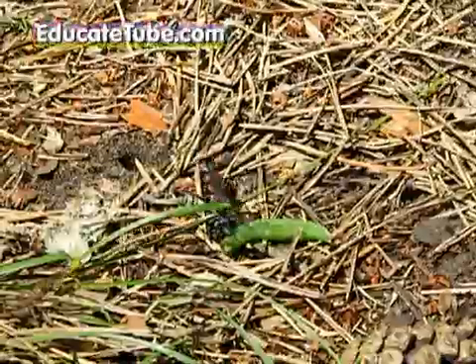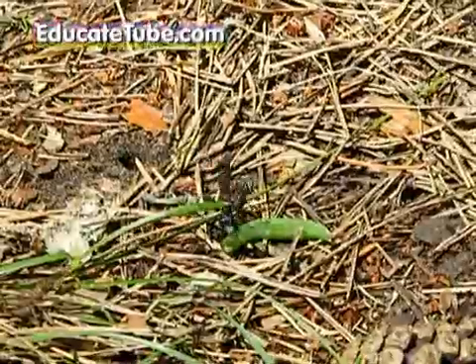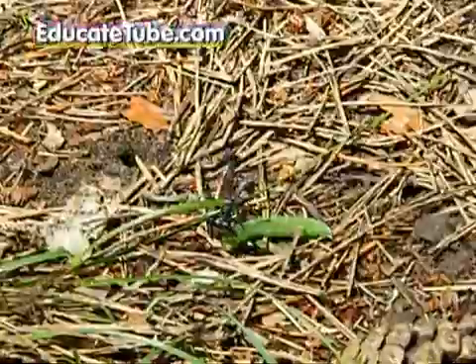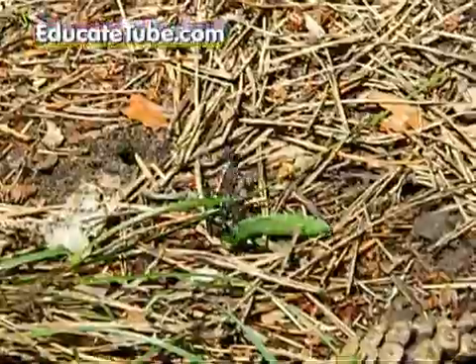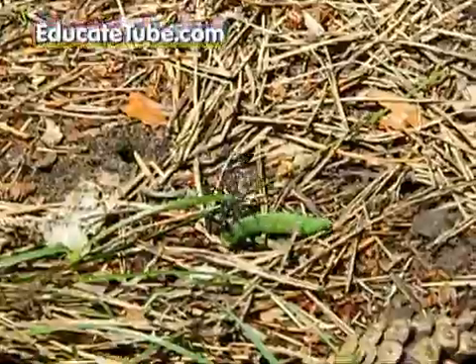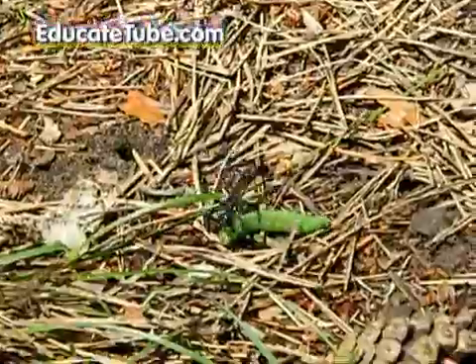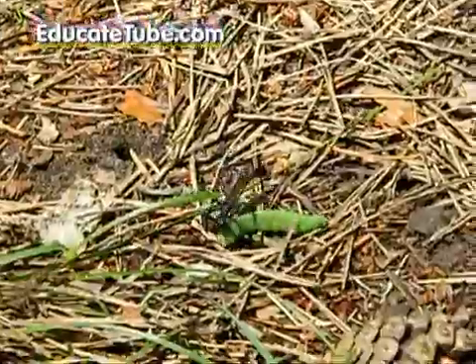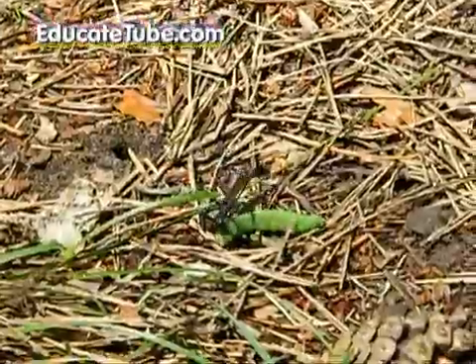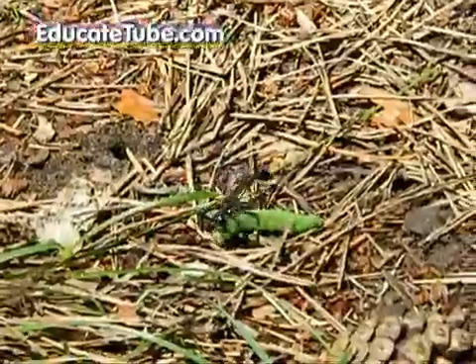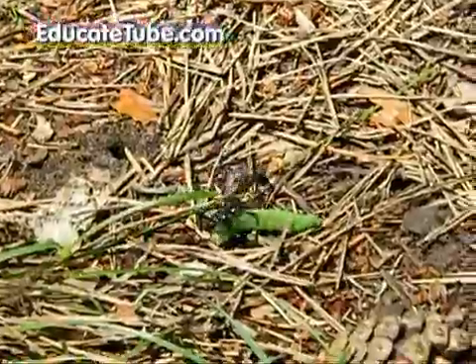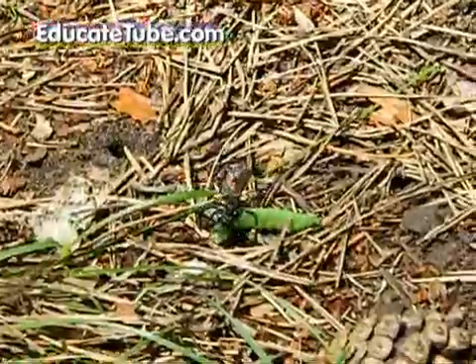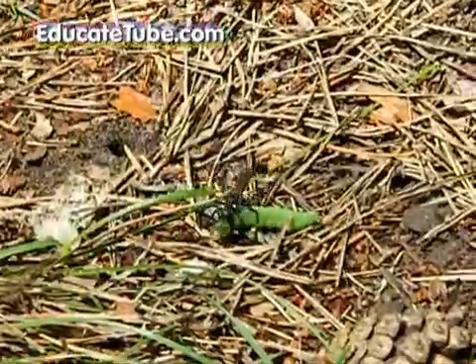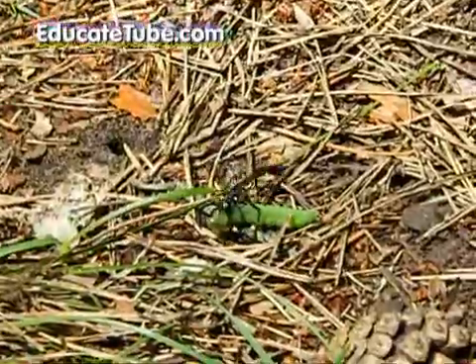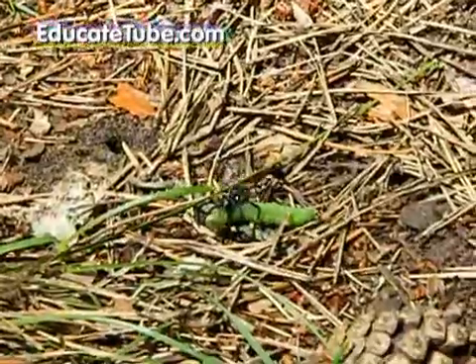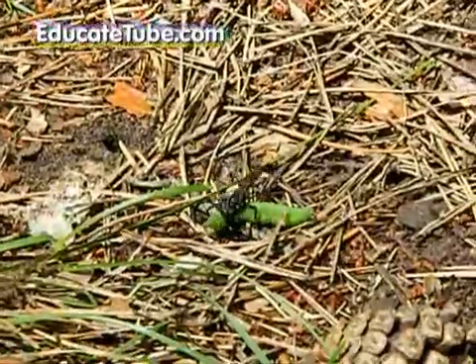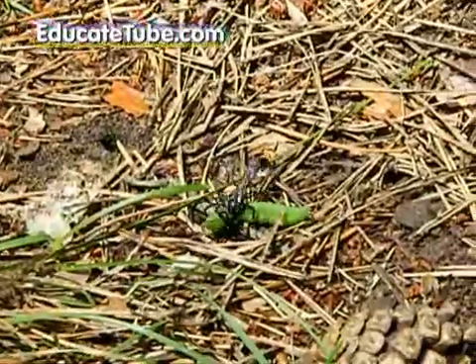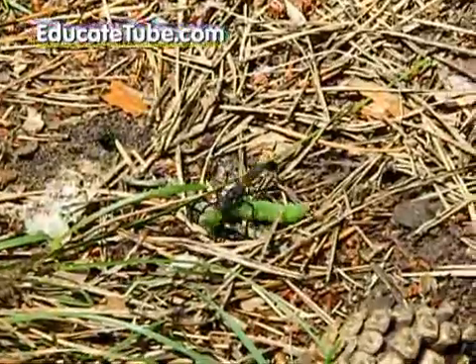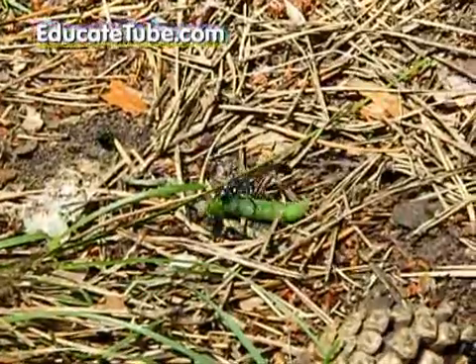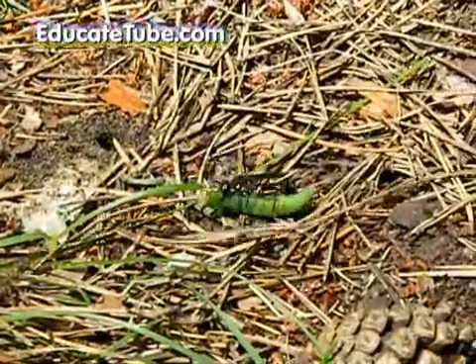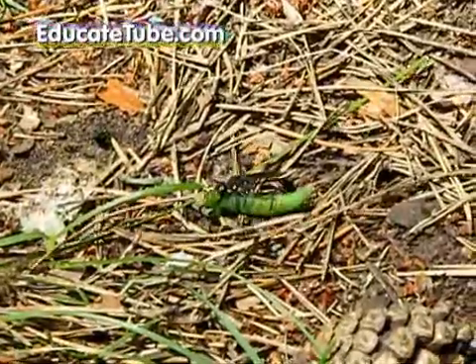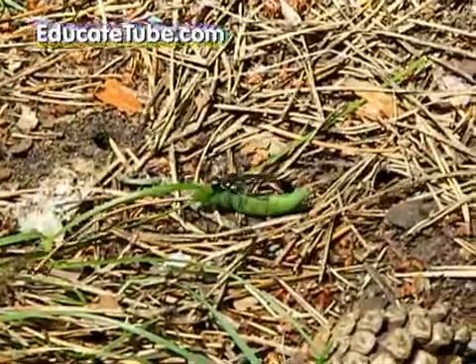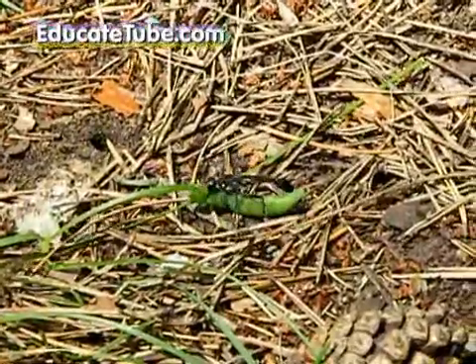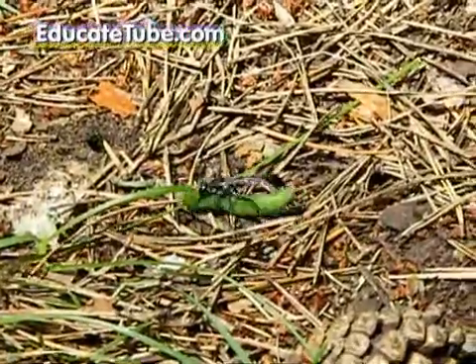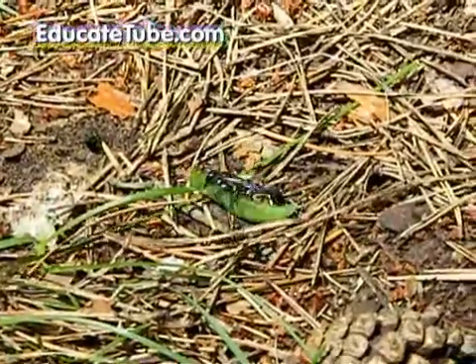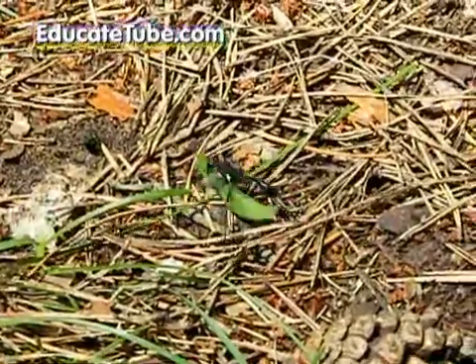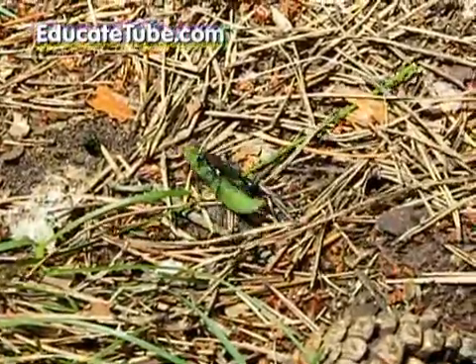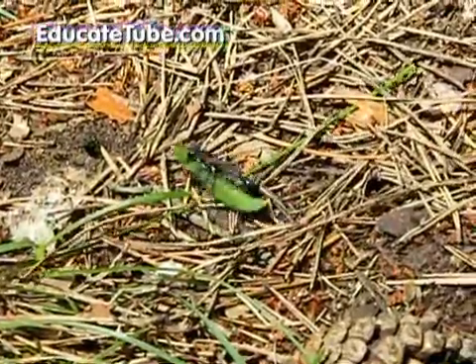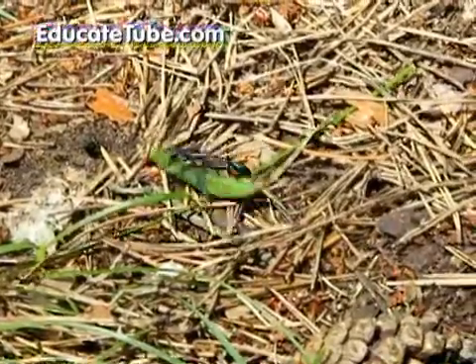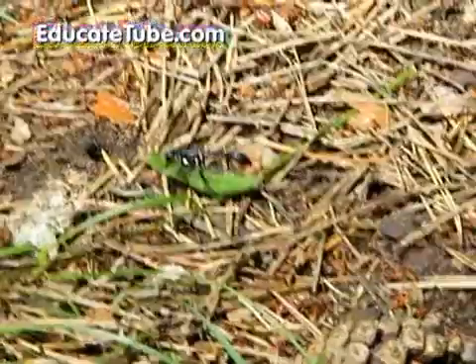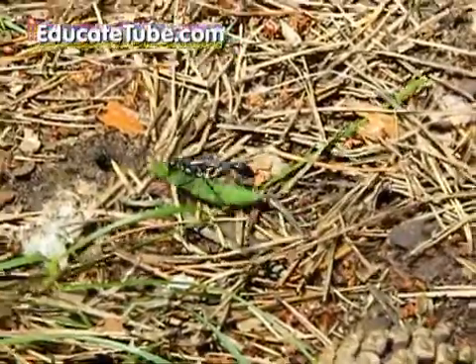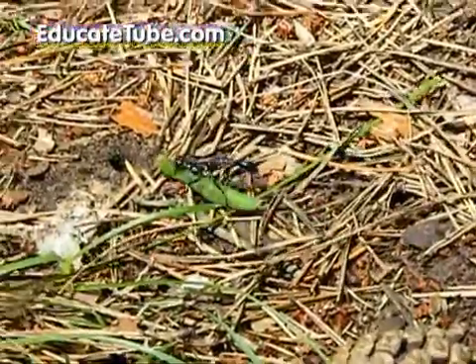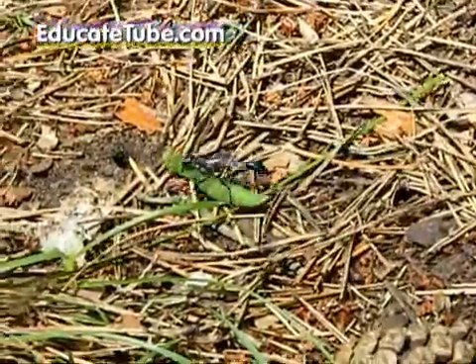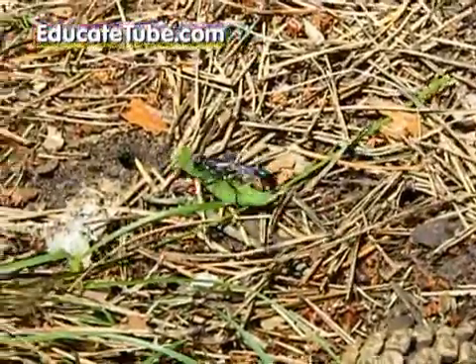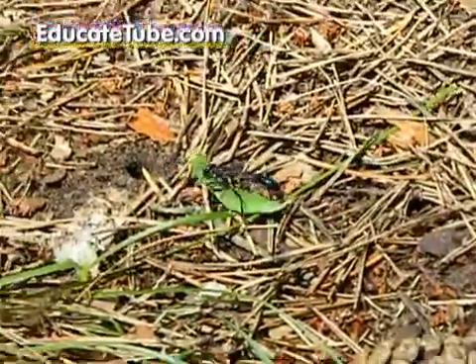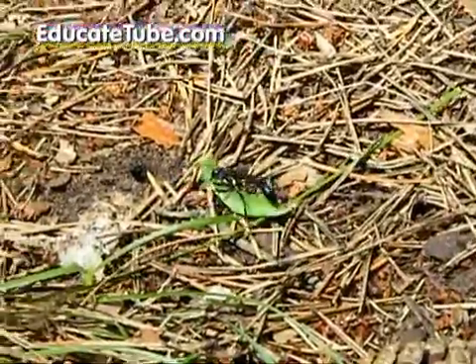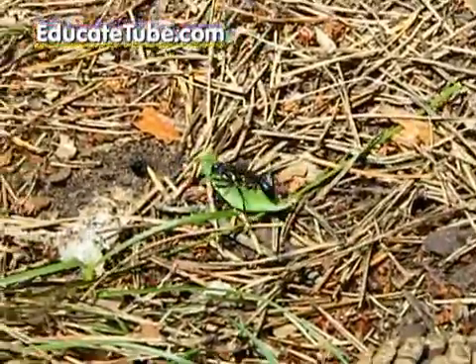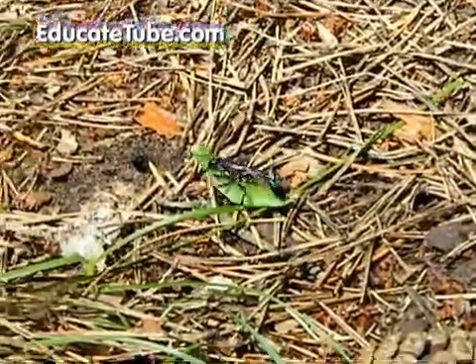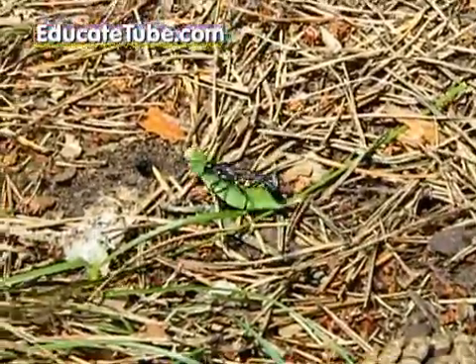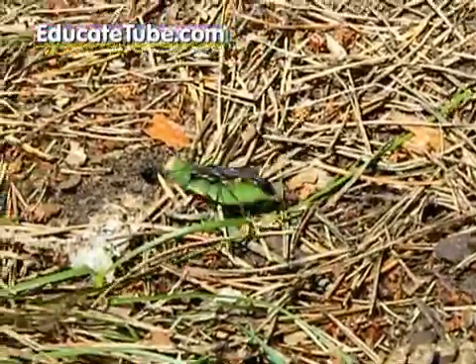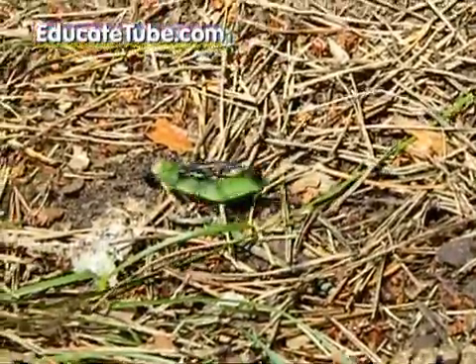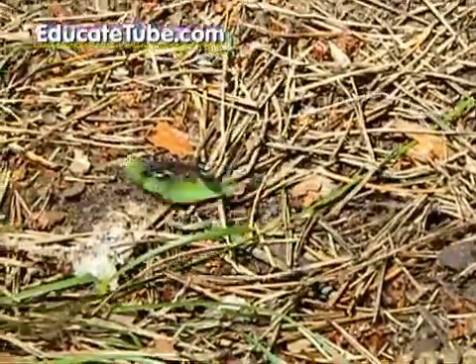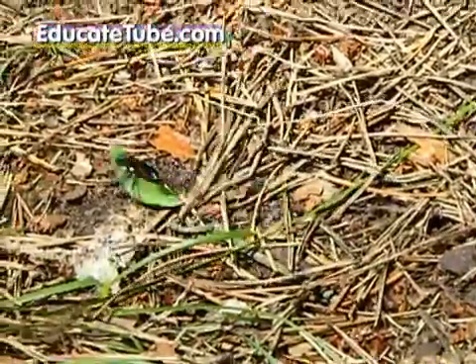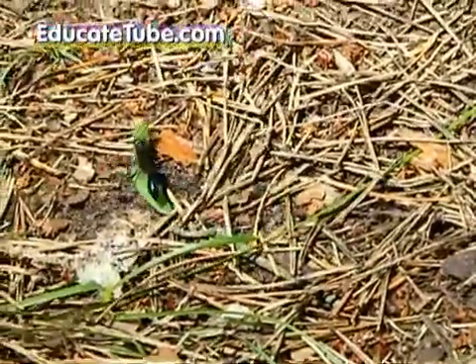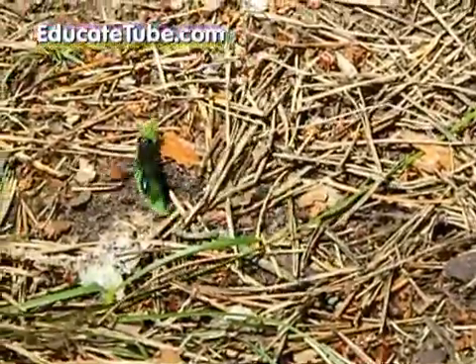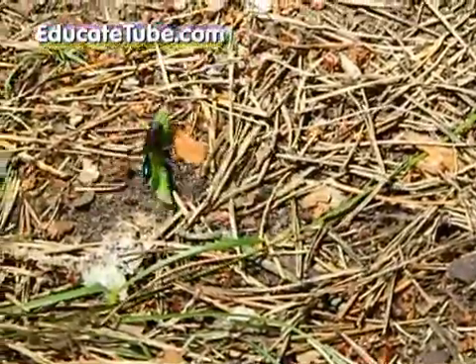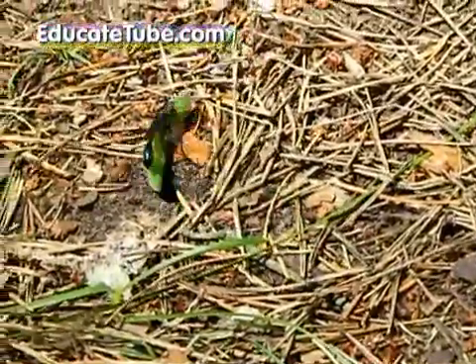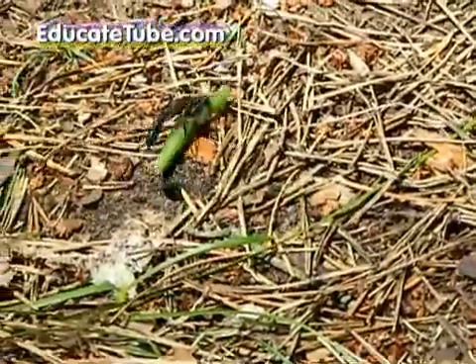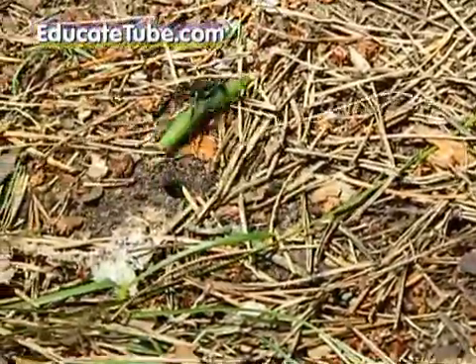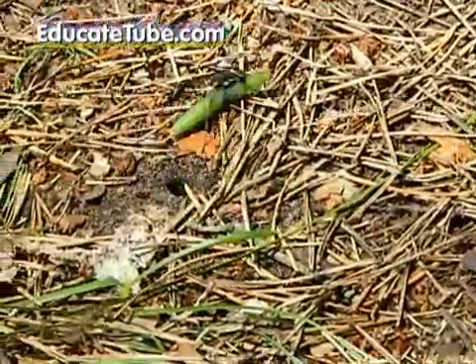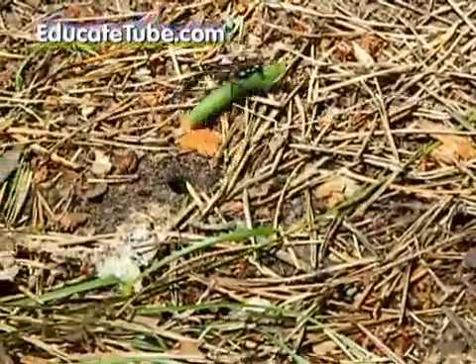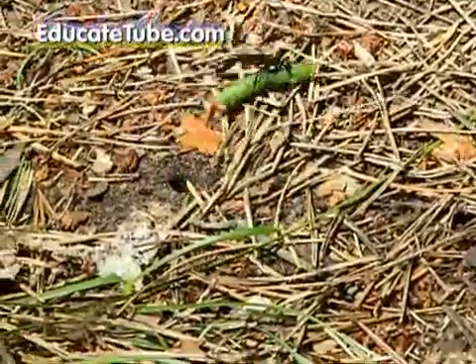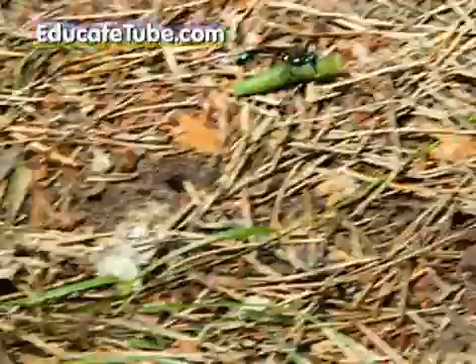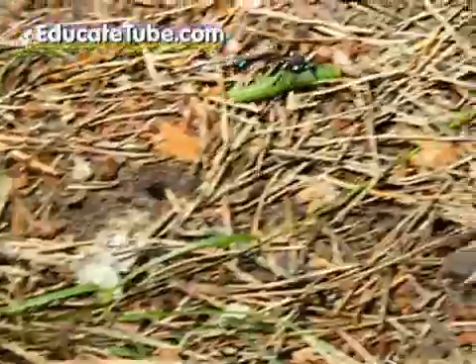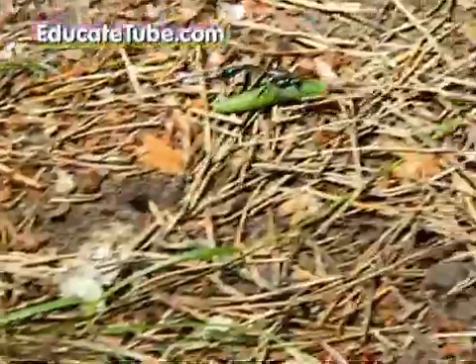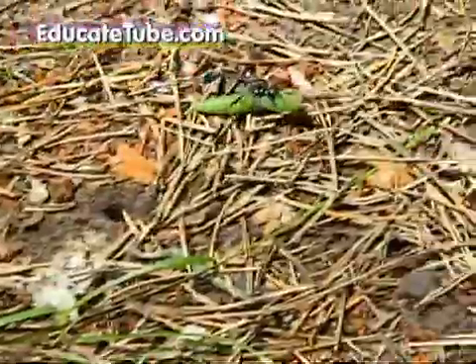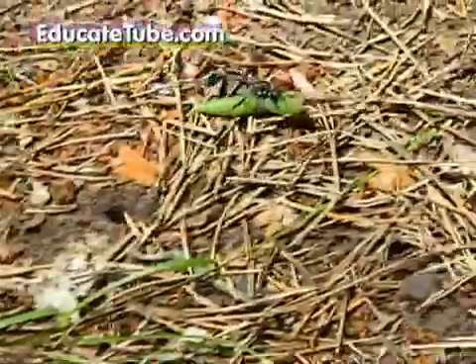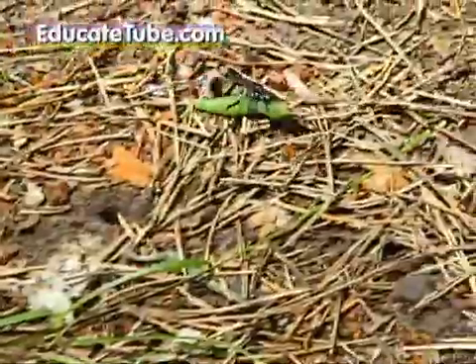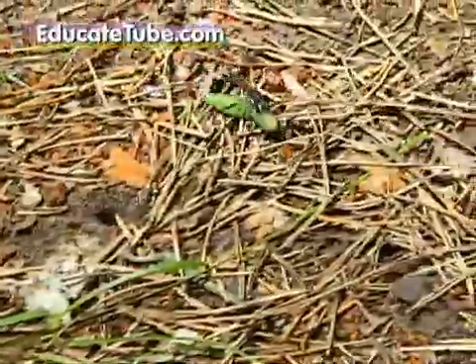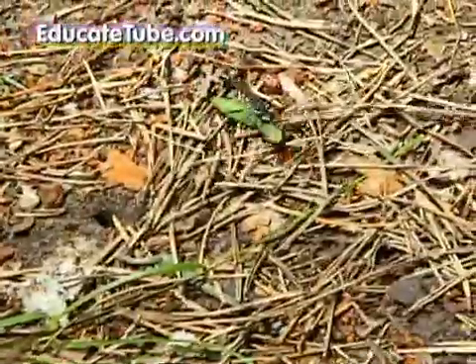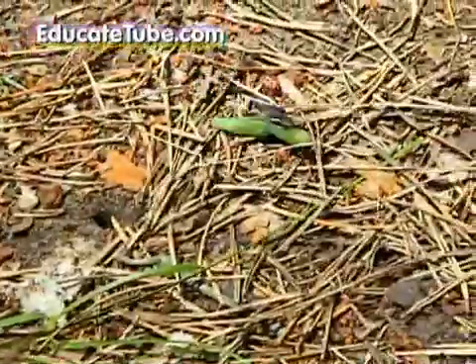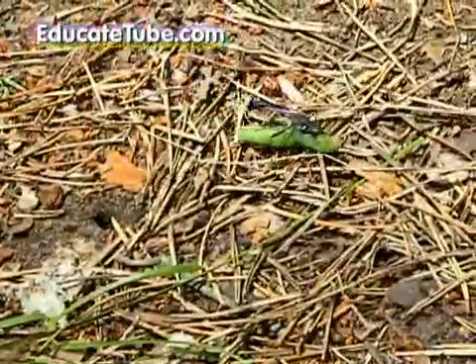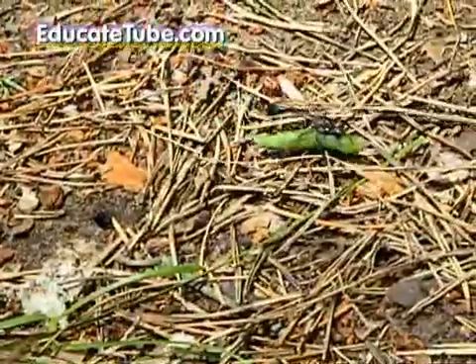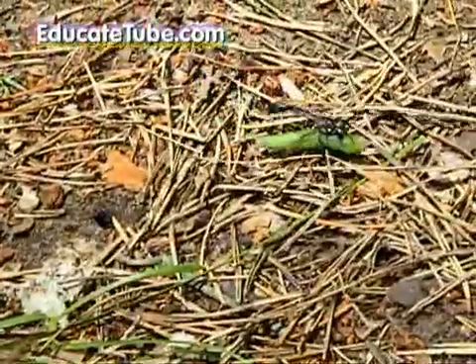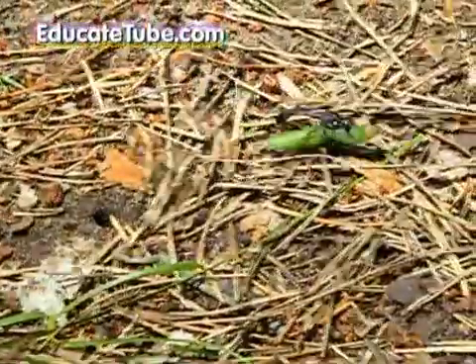We helped it by moving the dead caterpillar close to it. Now let's see what it does with it.